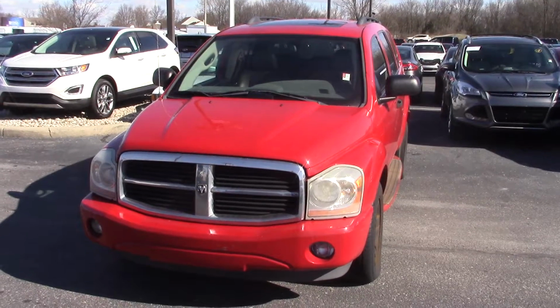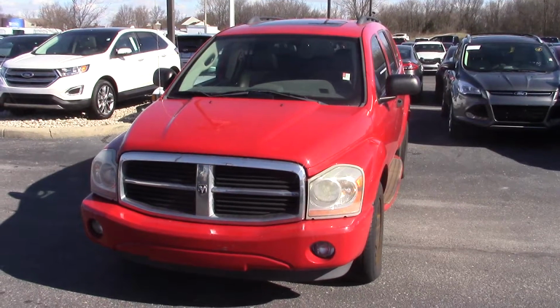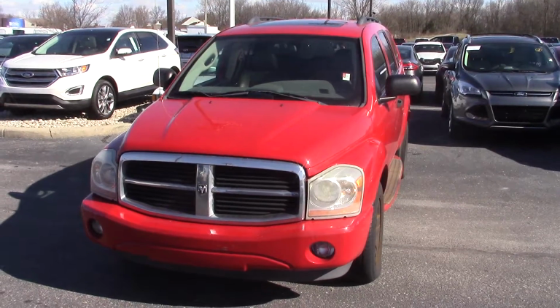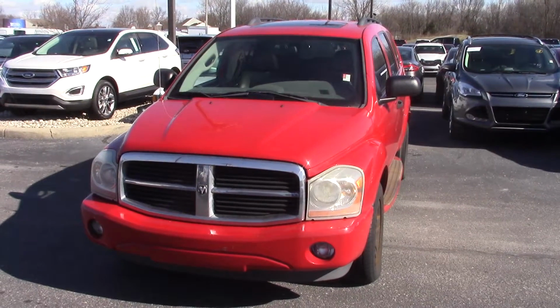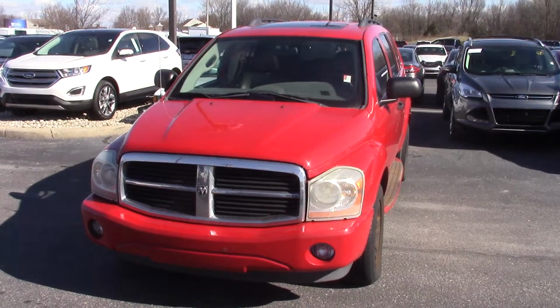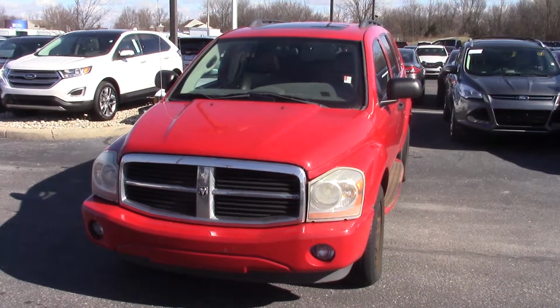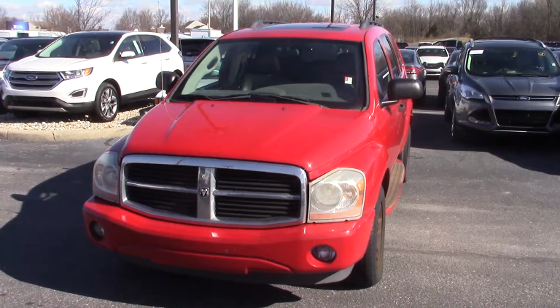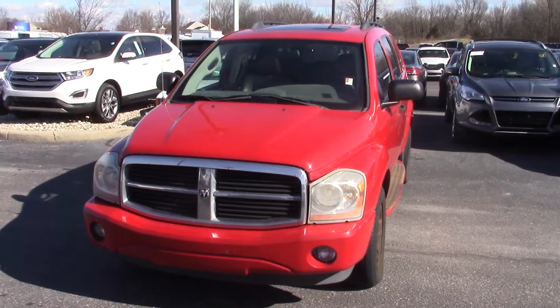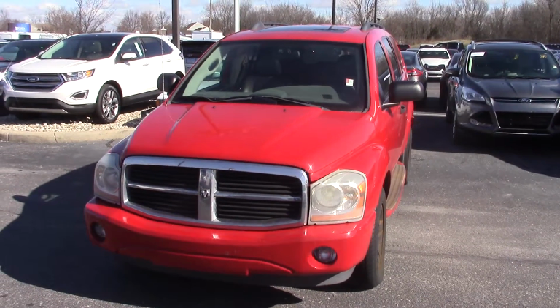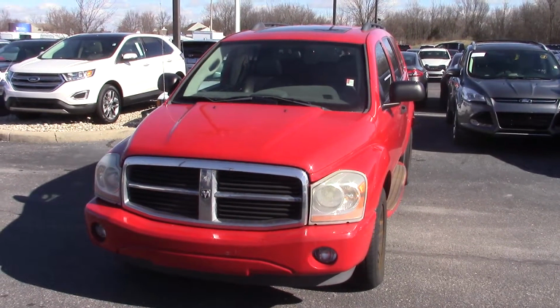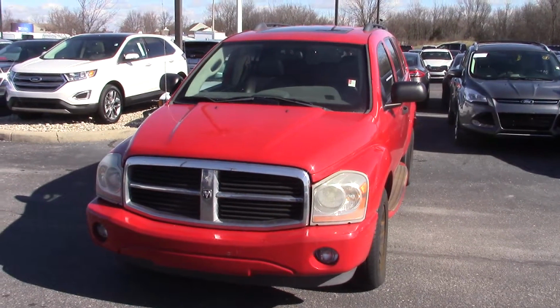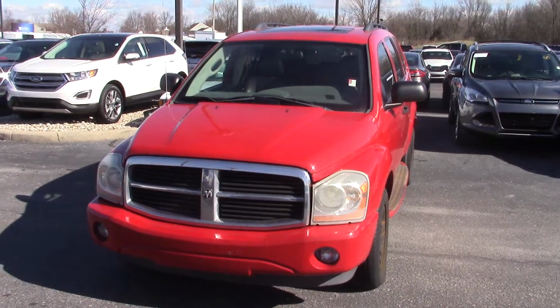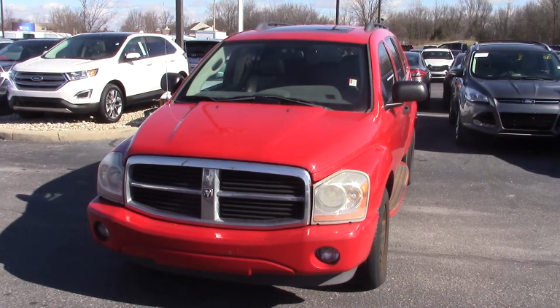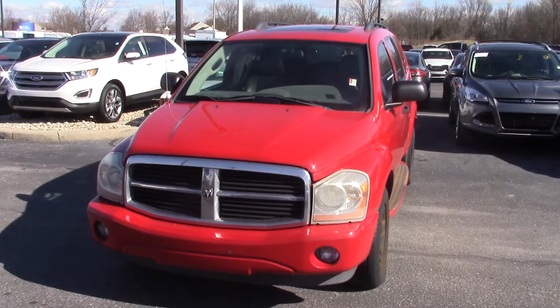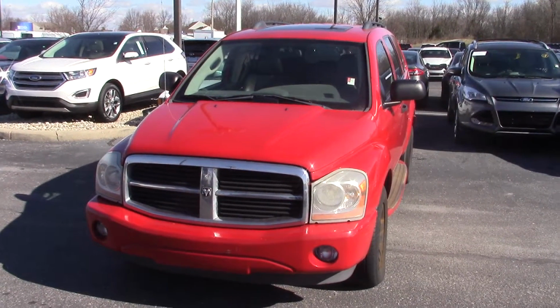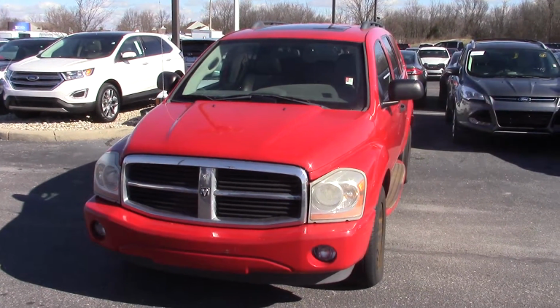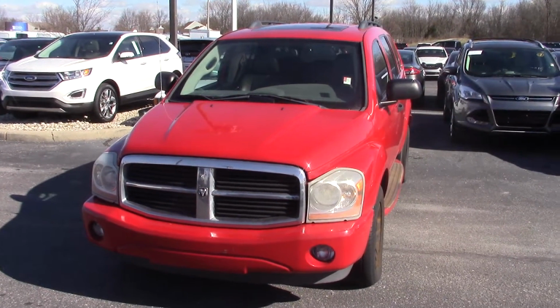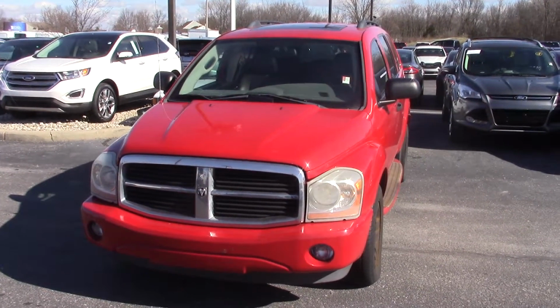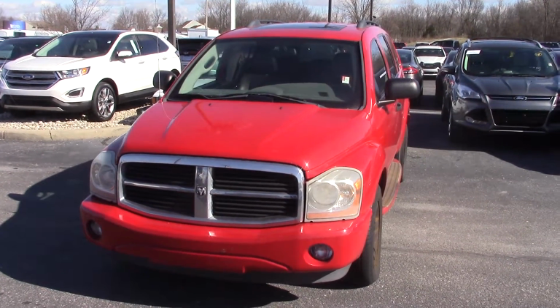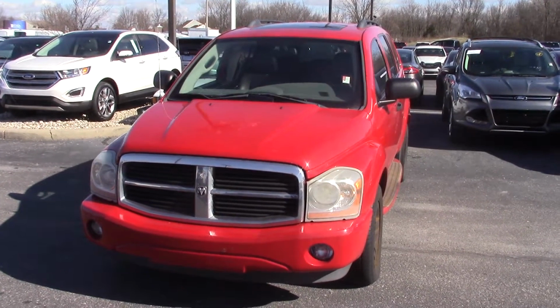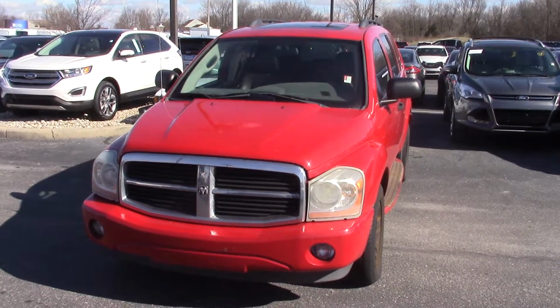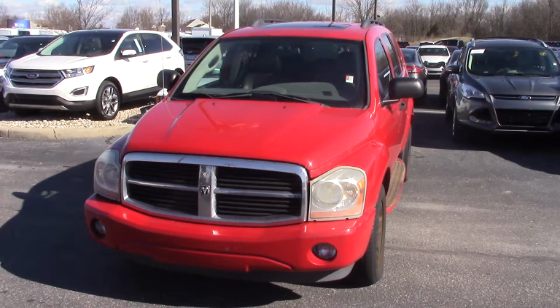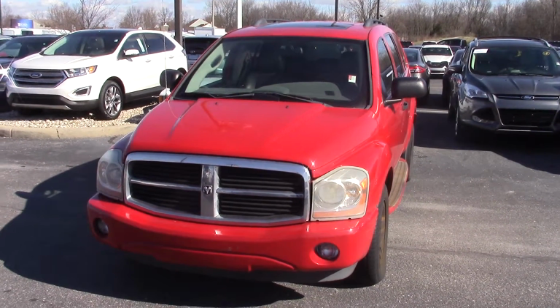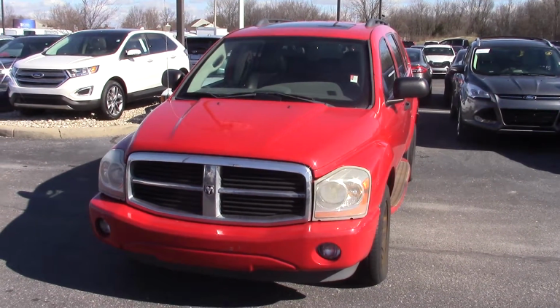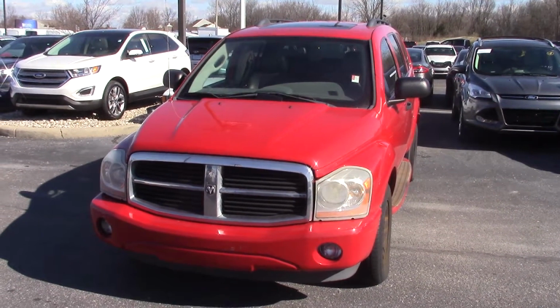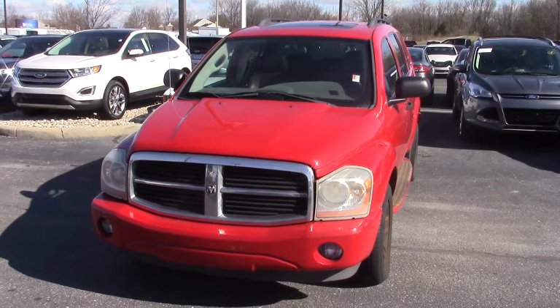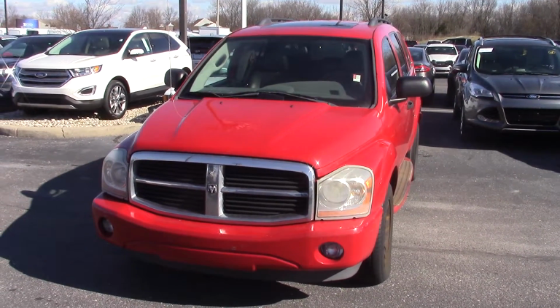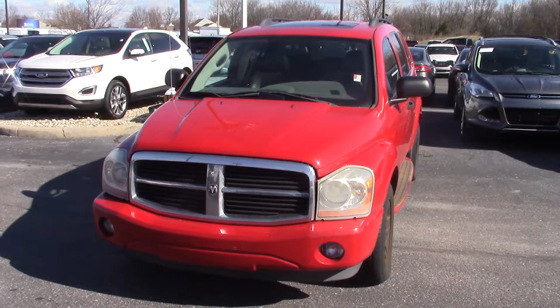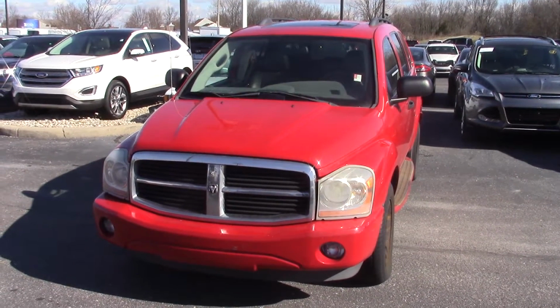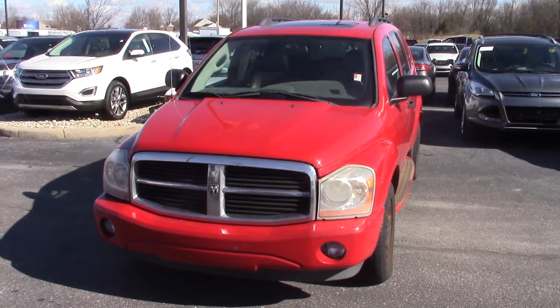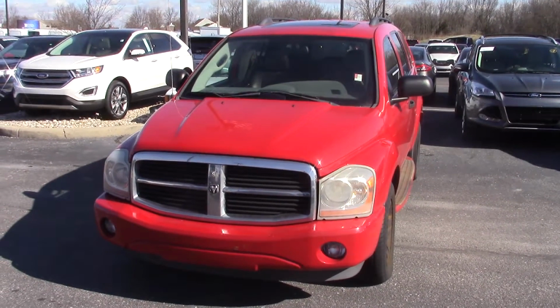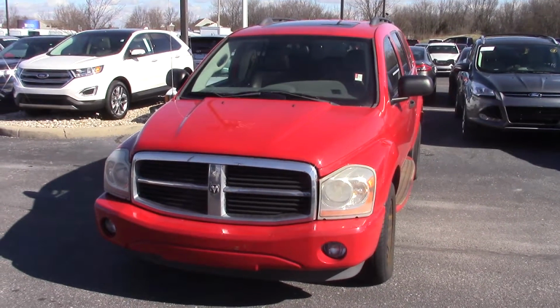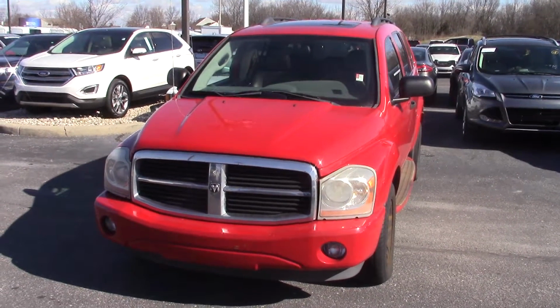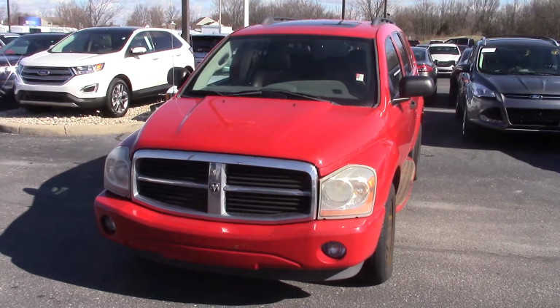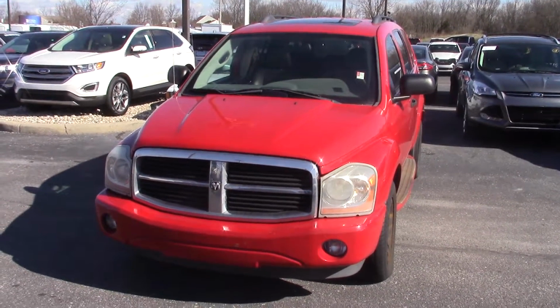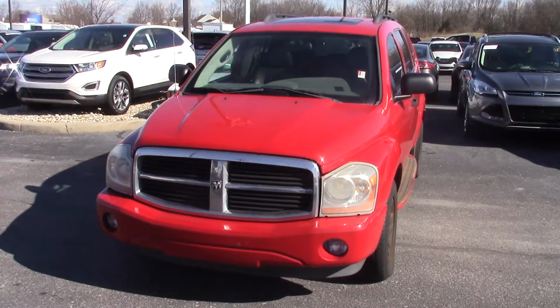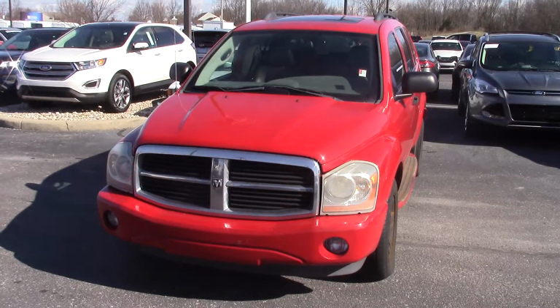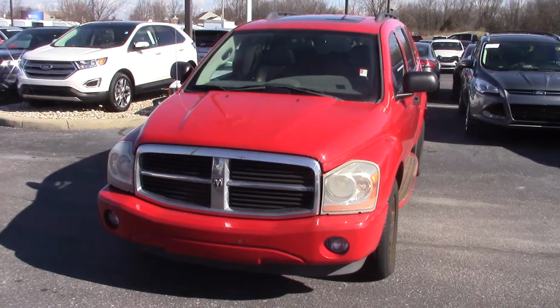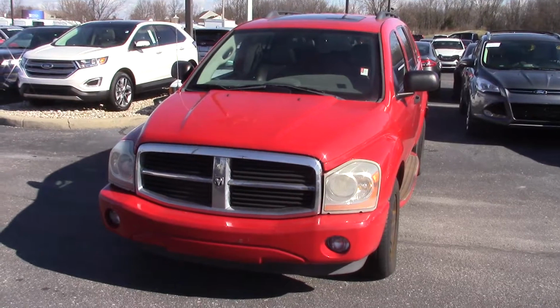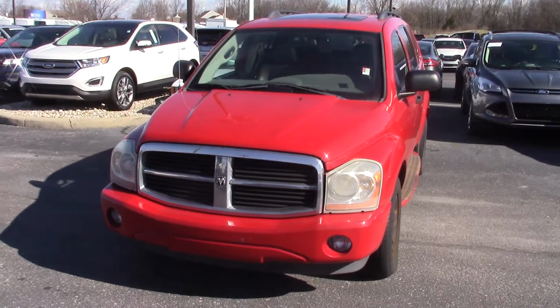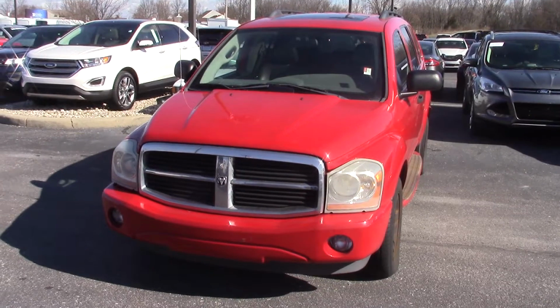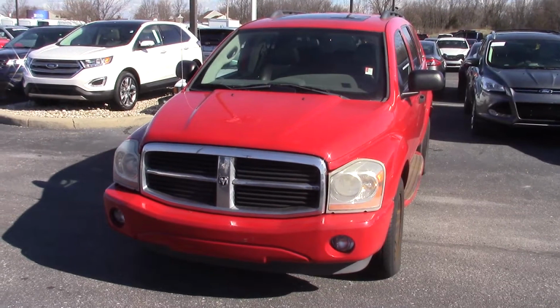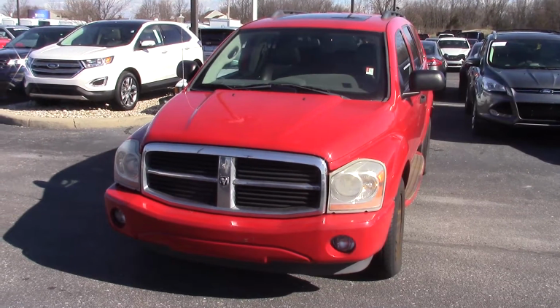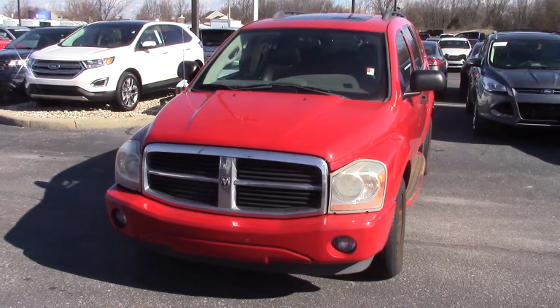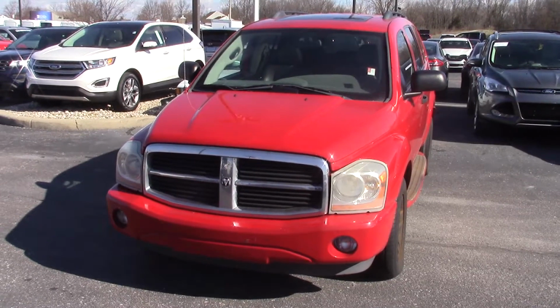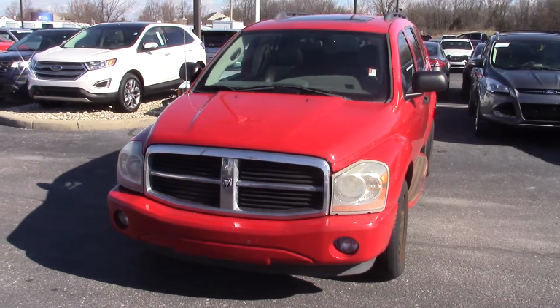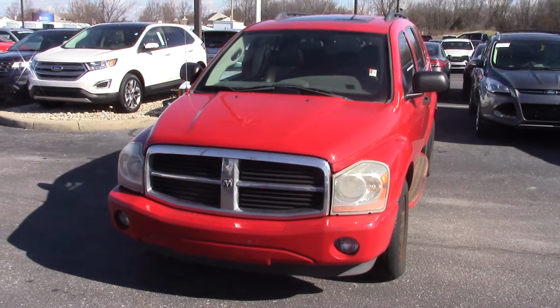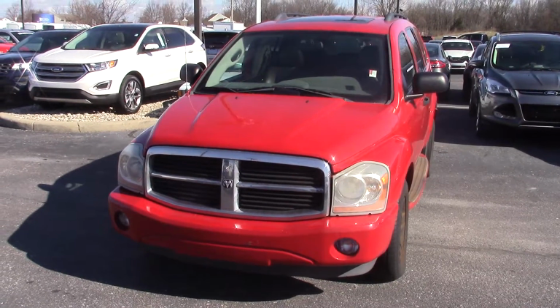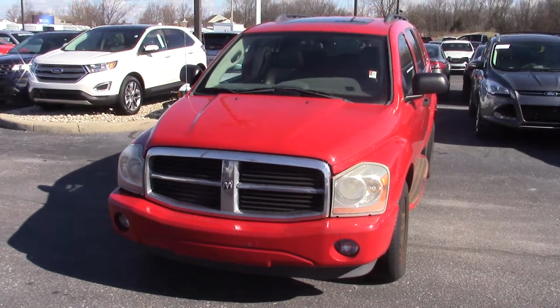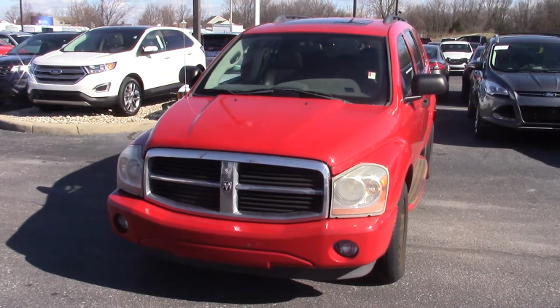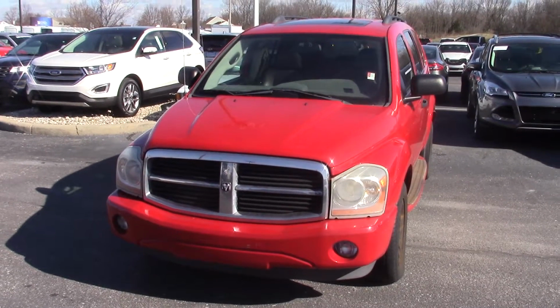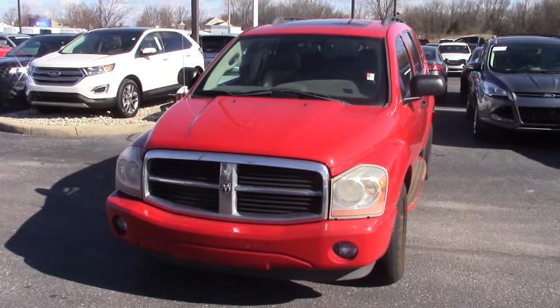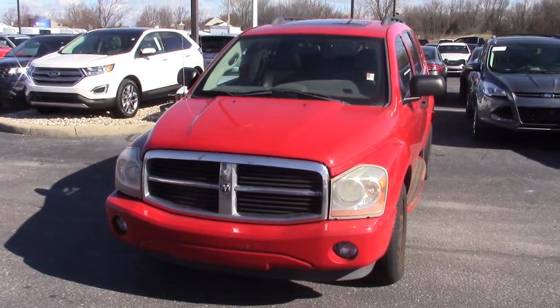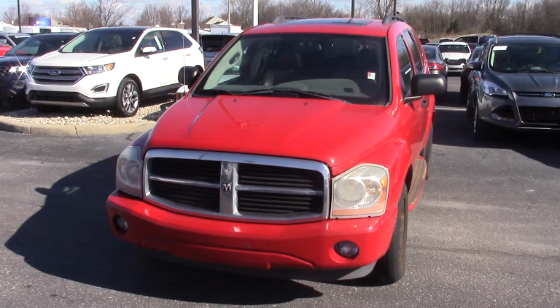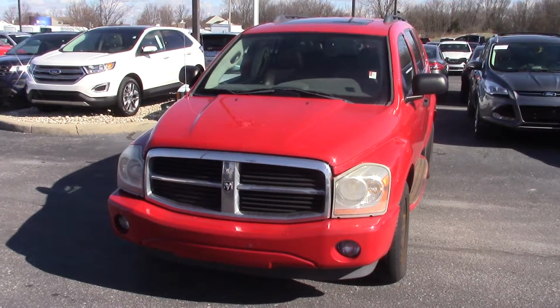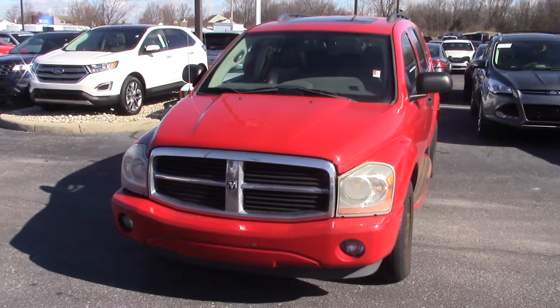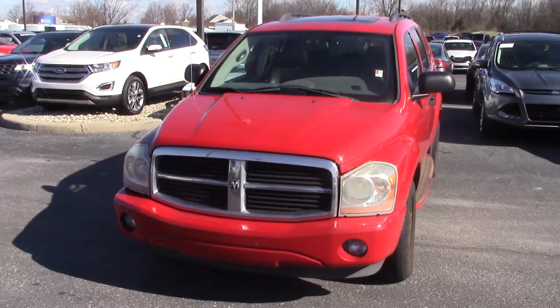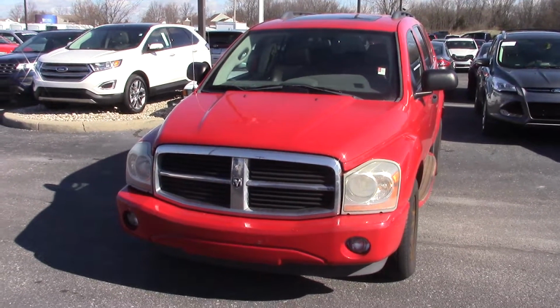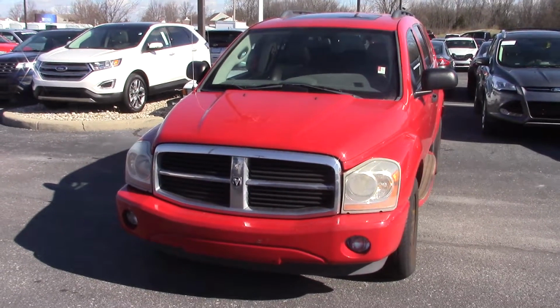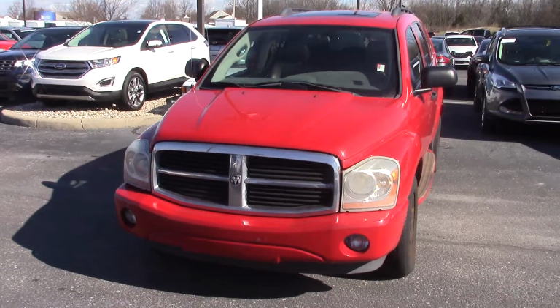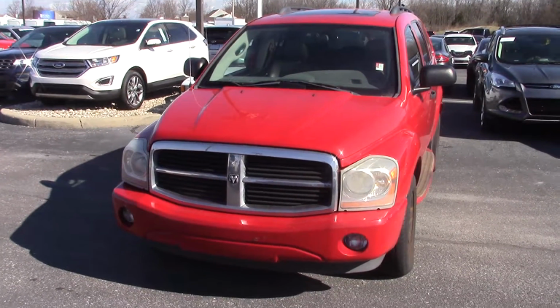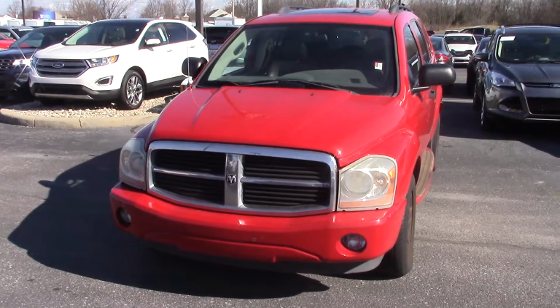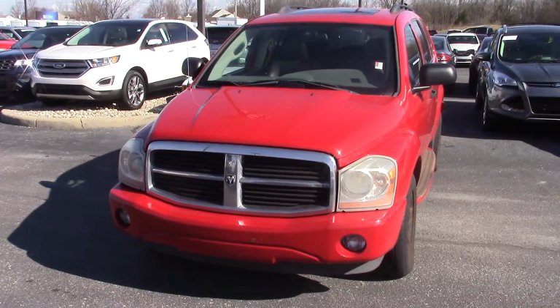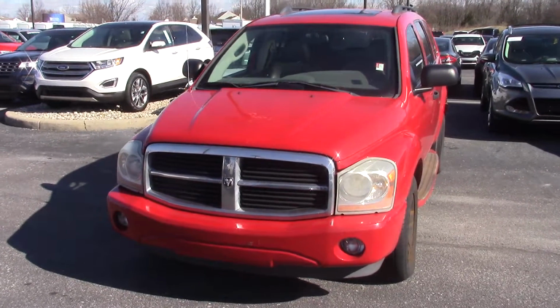Hi, this is Joel Stucker here at Bill Estes Ford in Brownsburg. Wanted to send you a quick video walk around of the 2004 Dodge Durango that you inquired about.